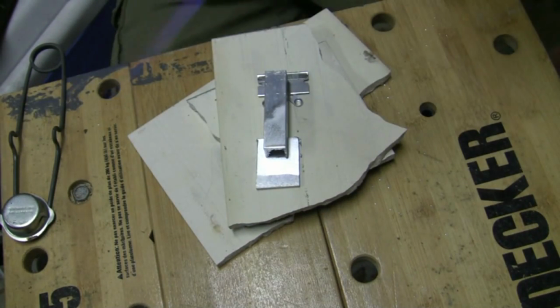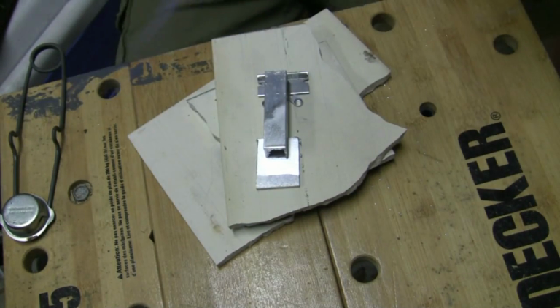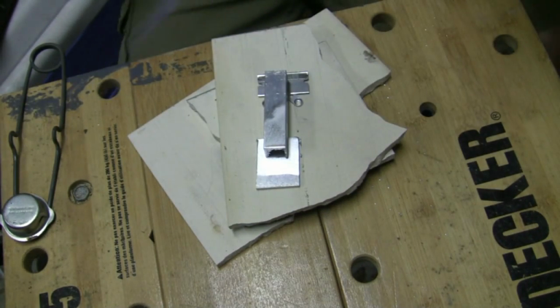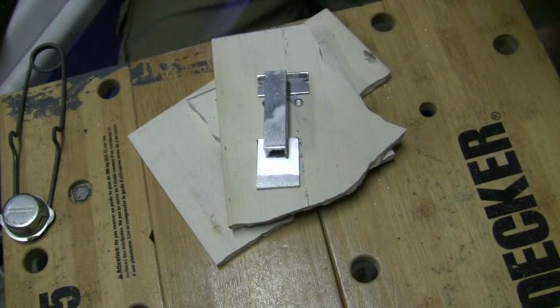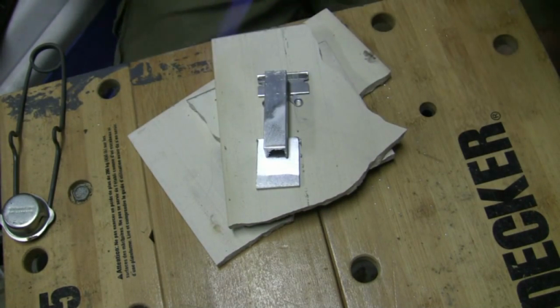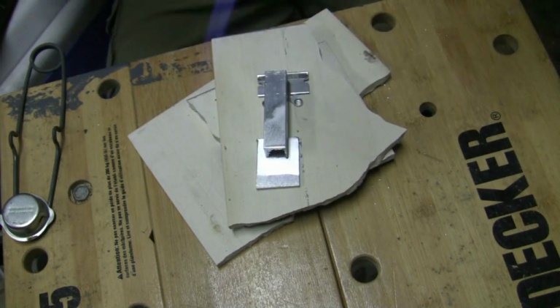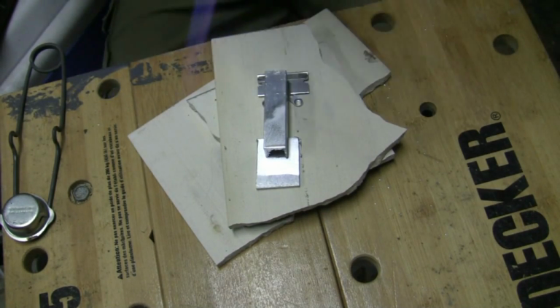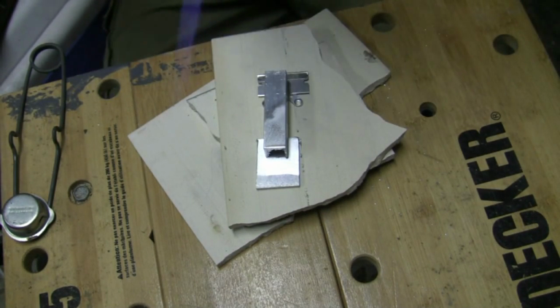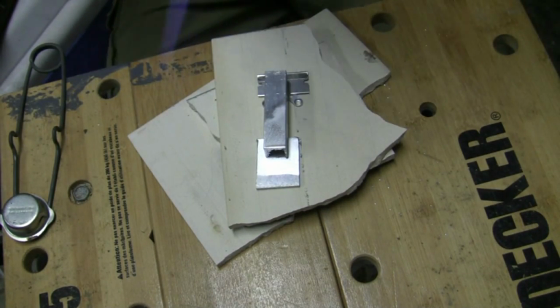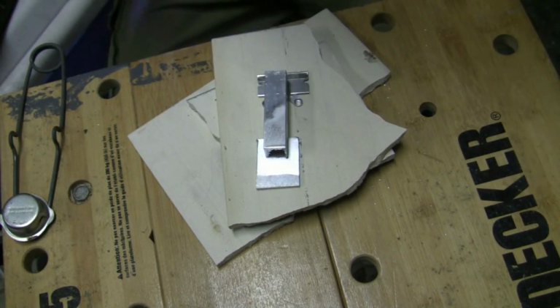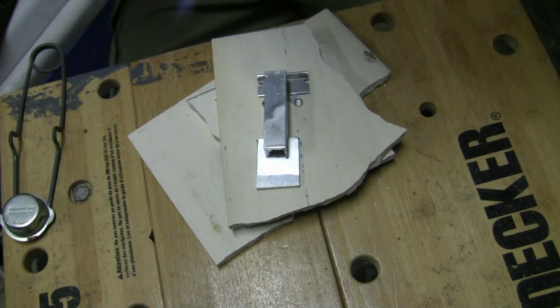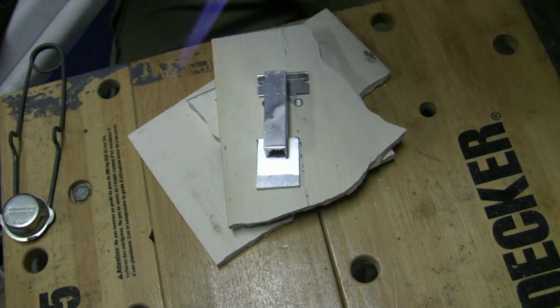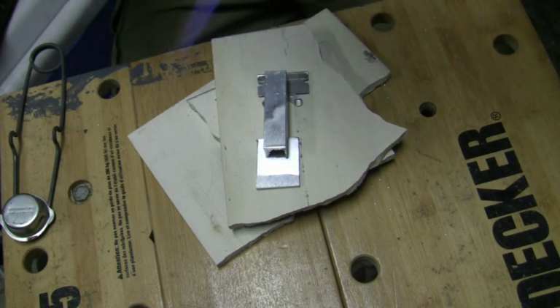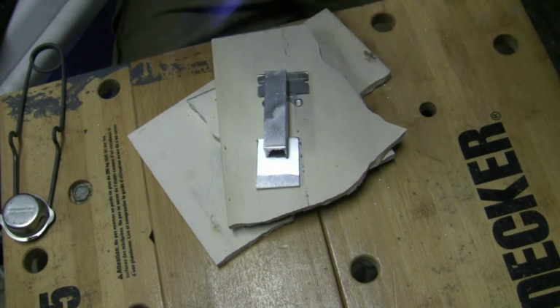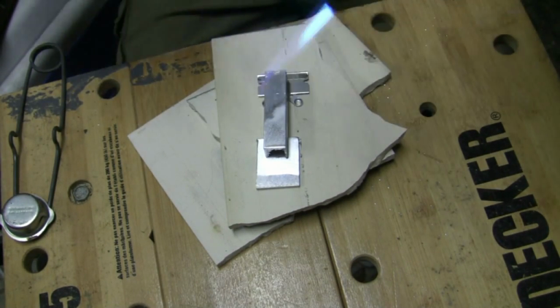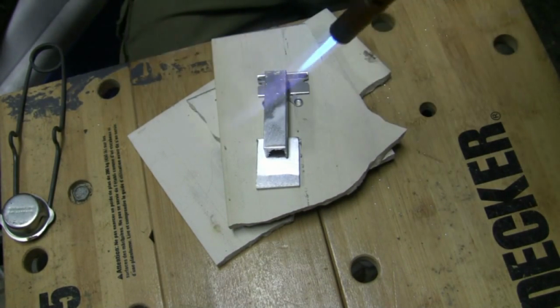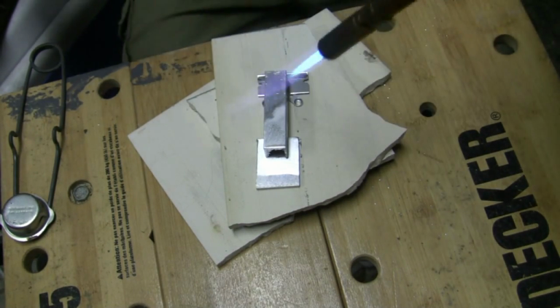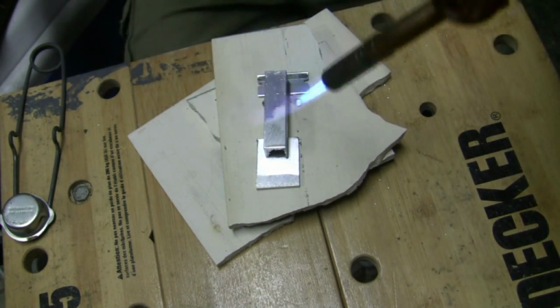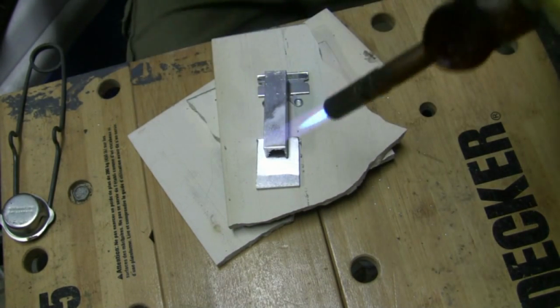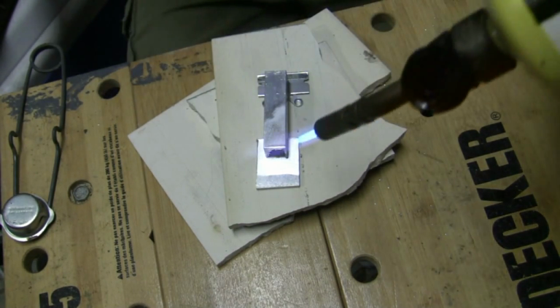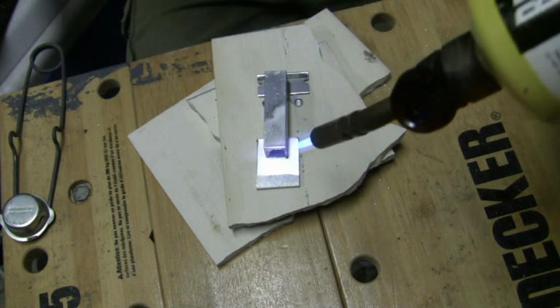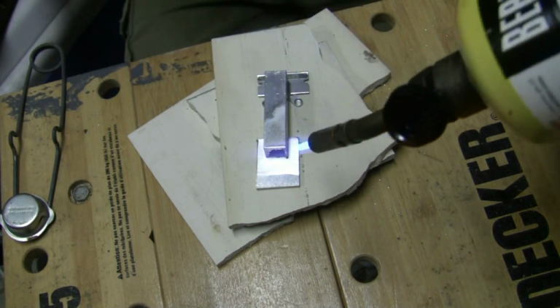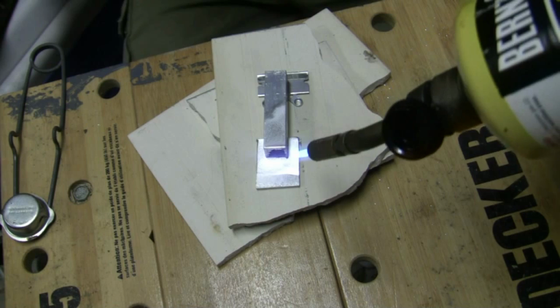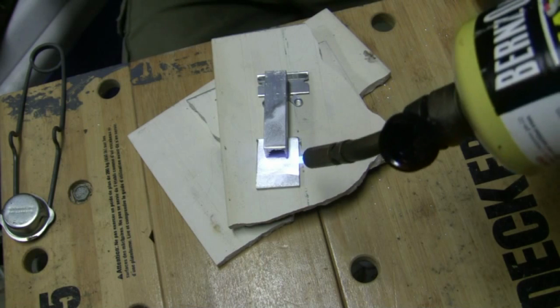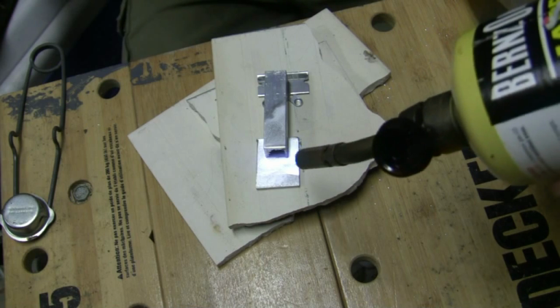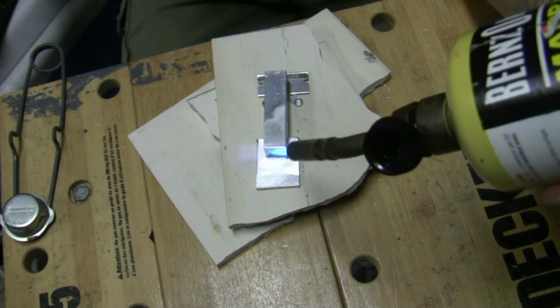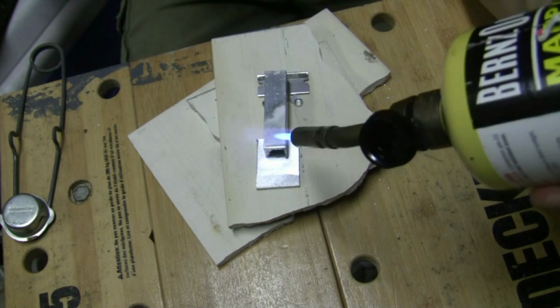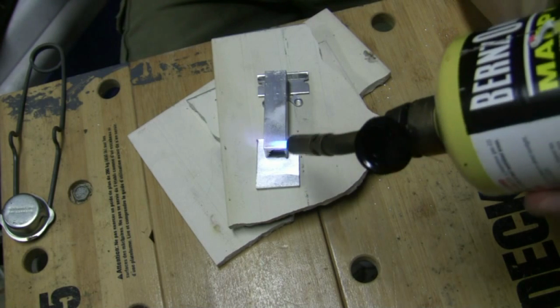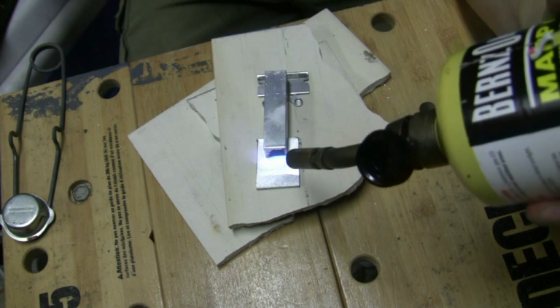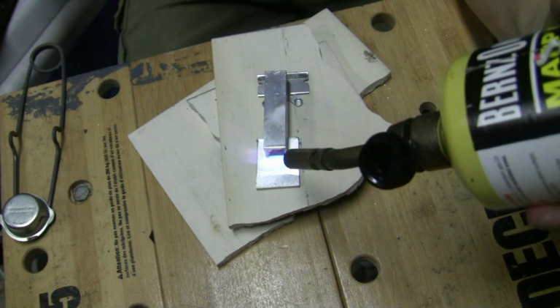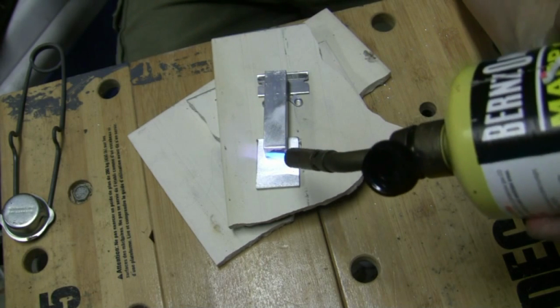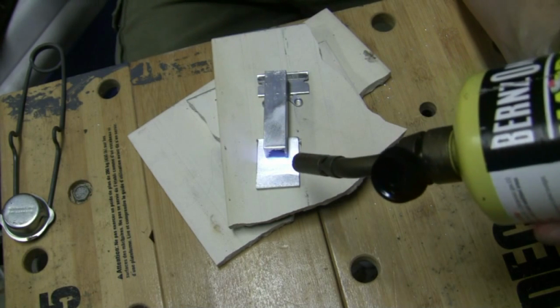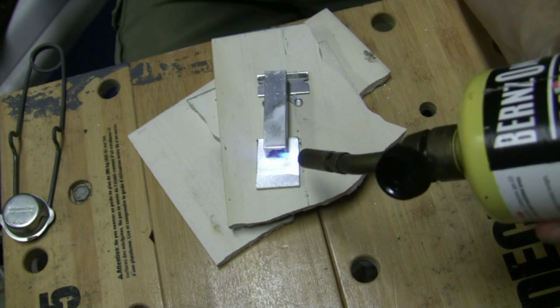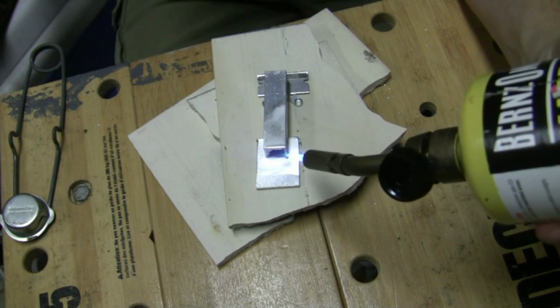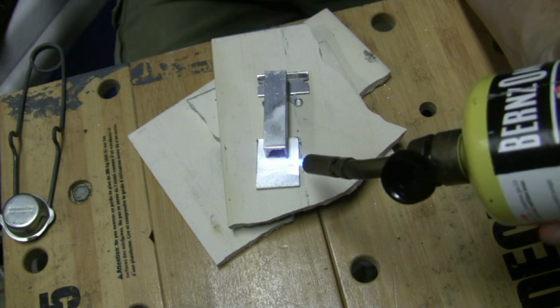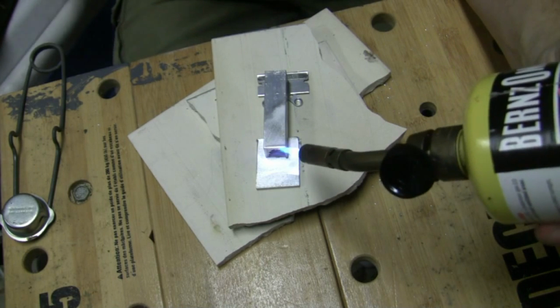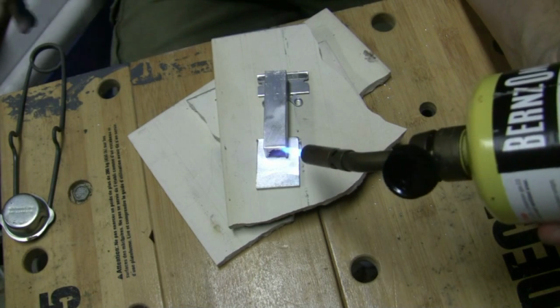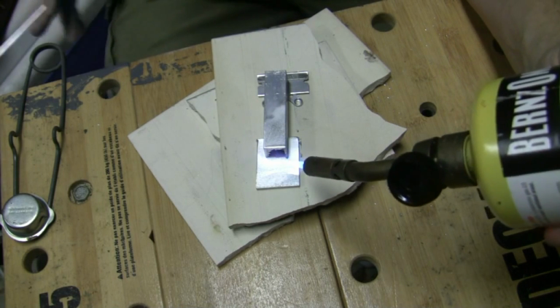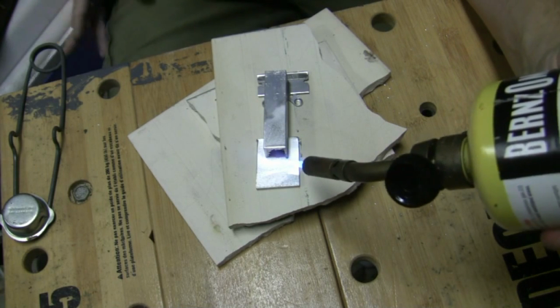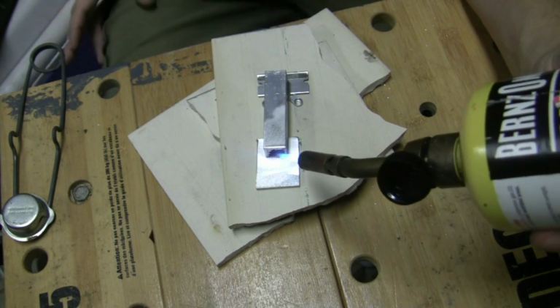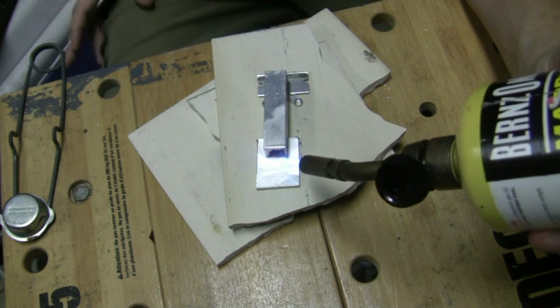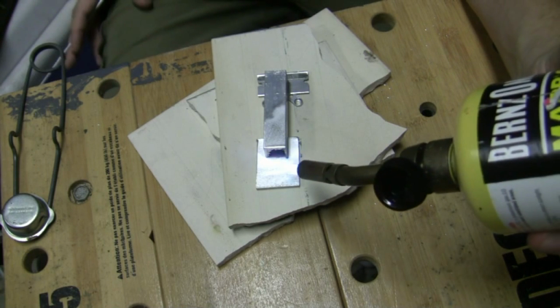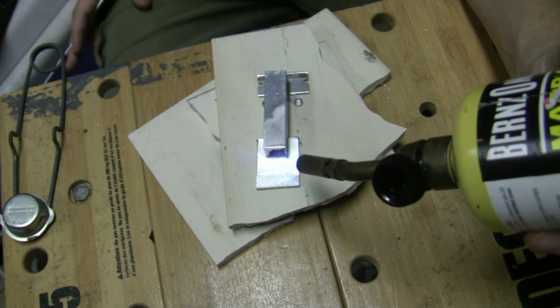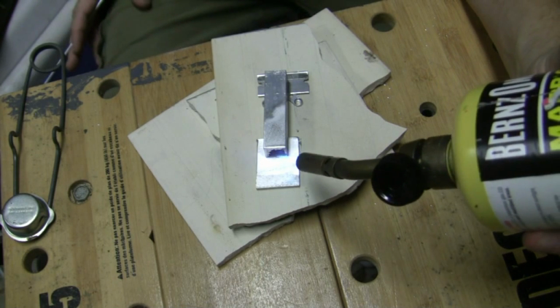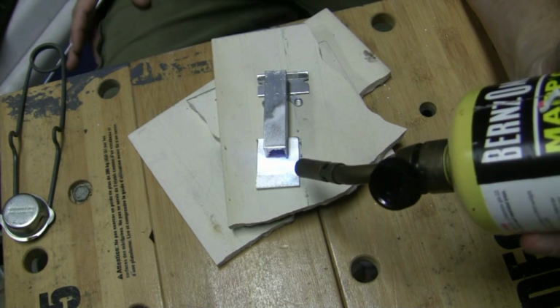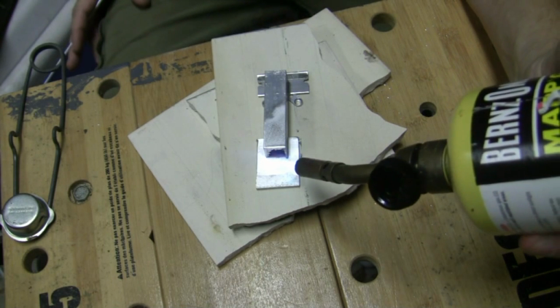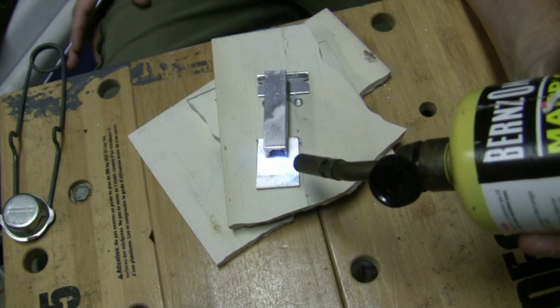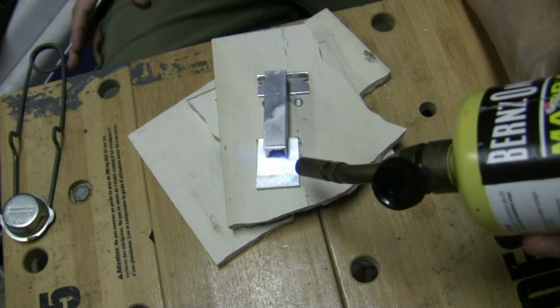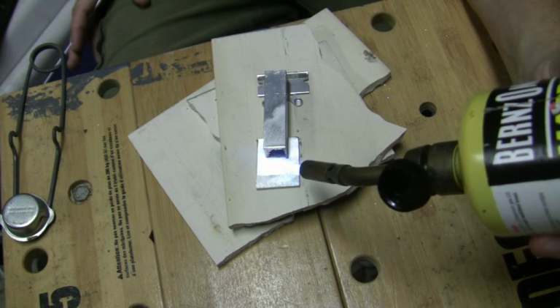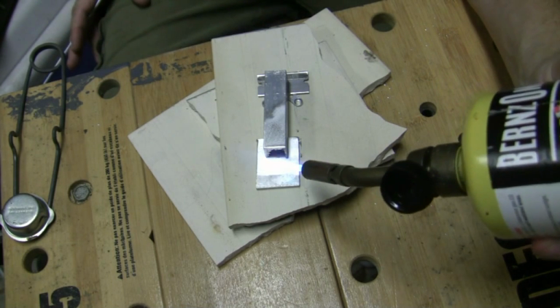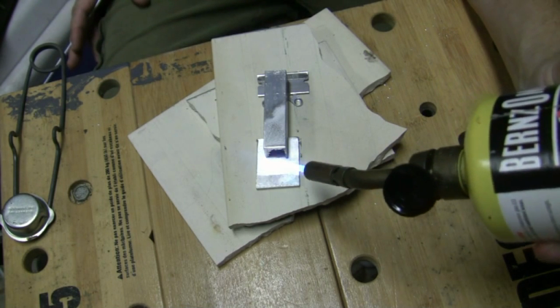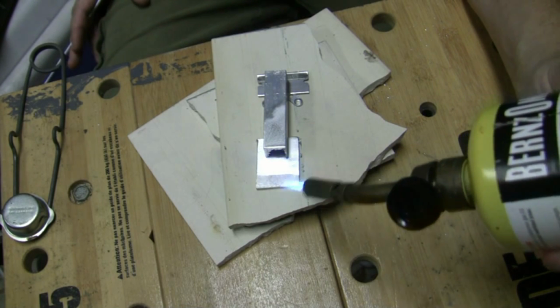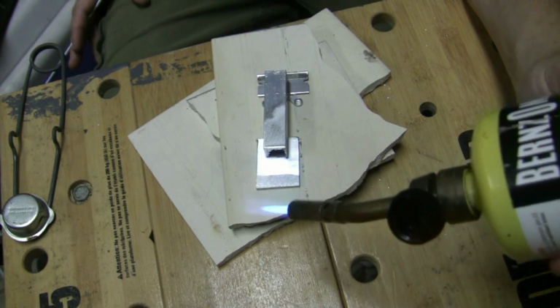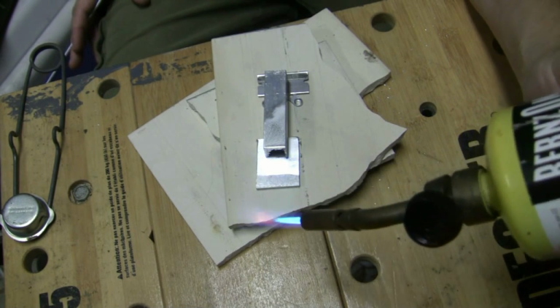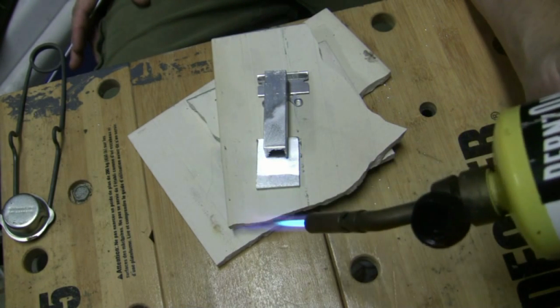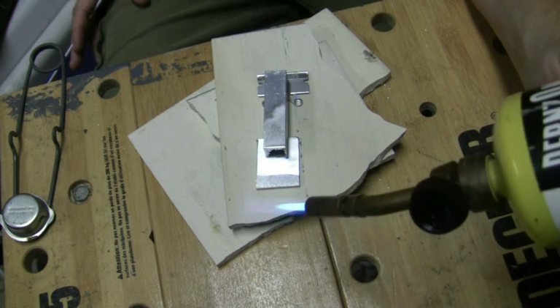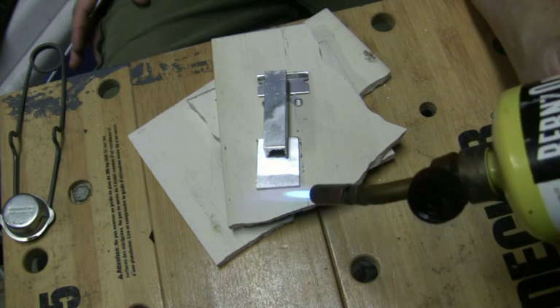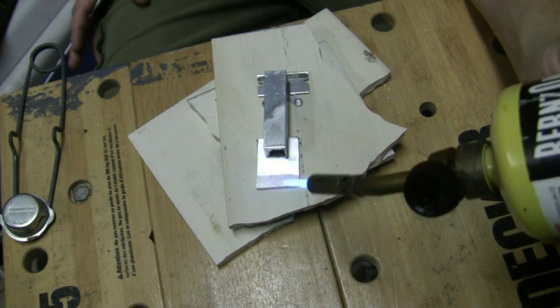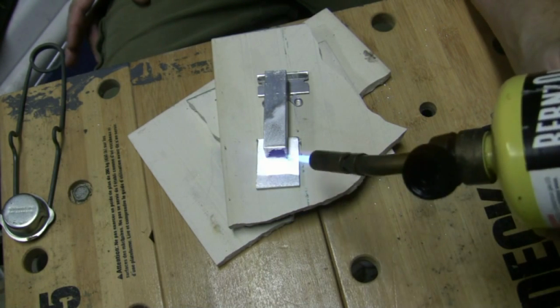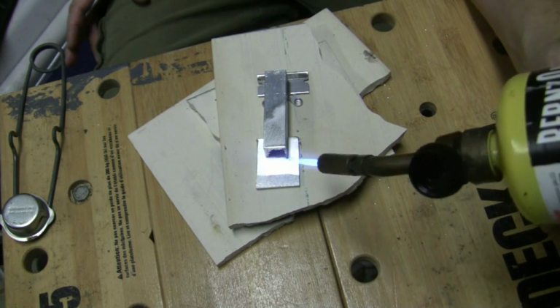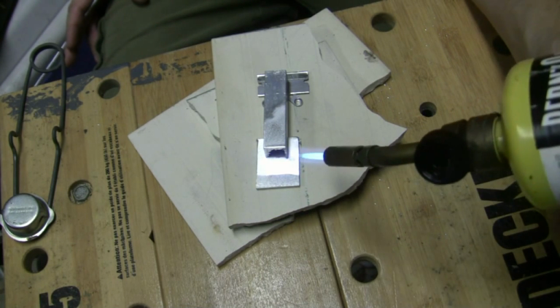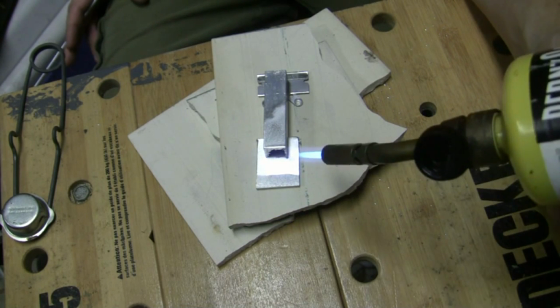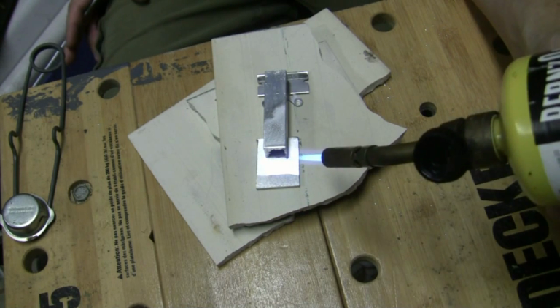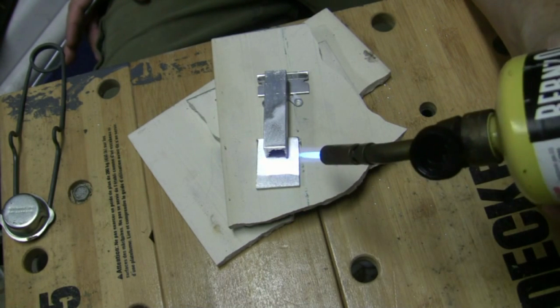Basically you just got to get in here and heat the metal really good first. You've got to get it heated up to about 700 degrees.